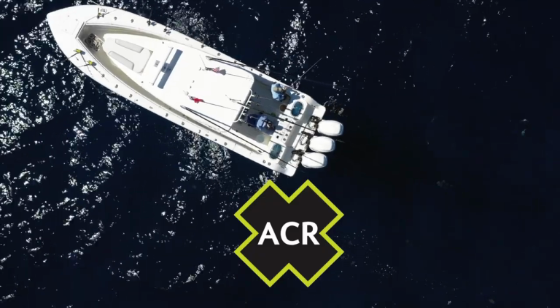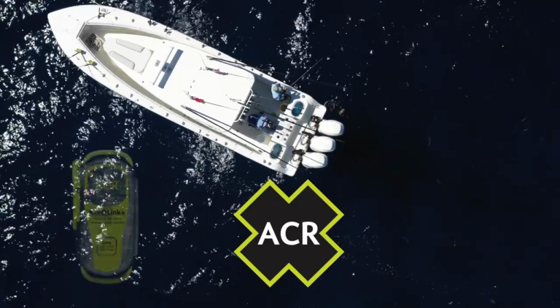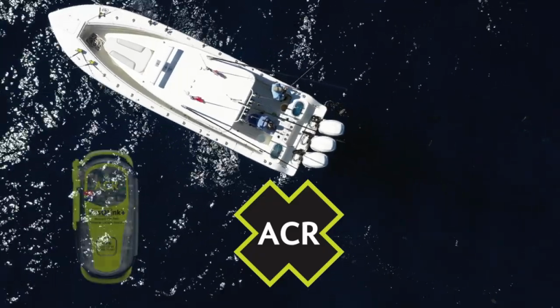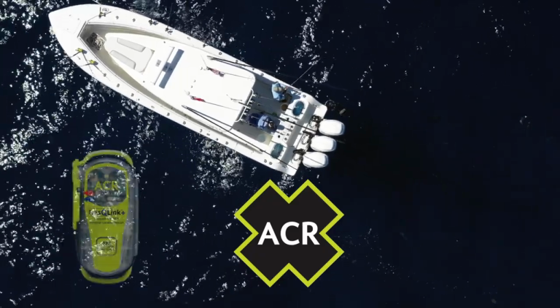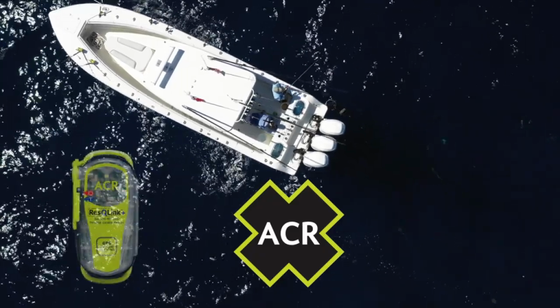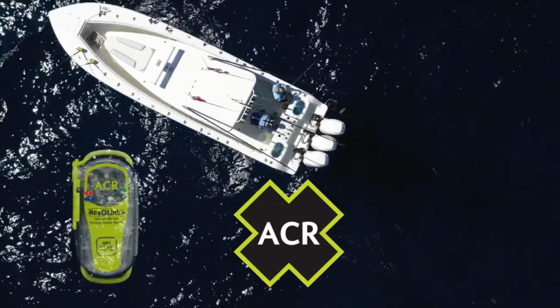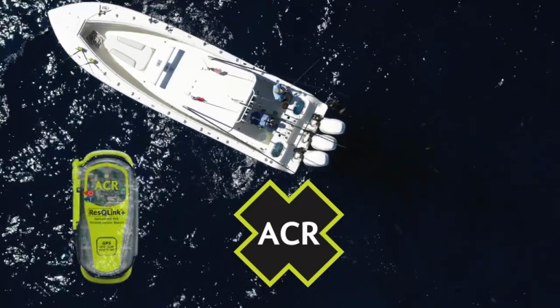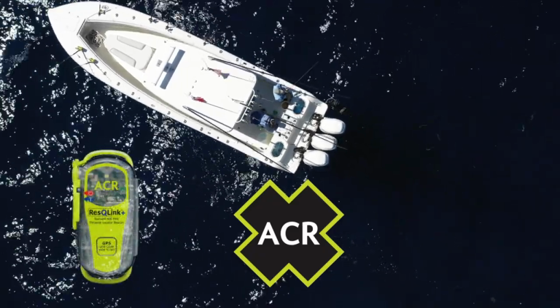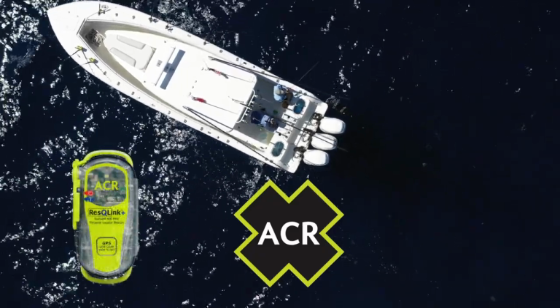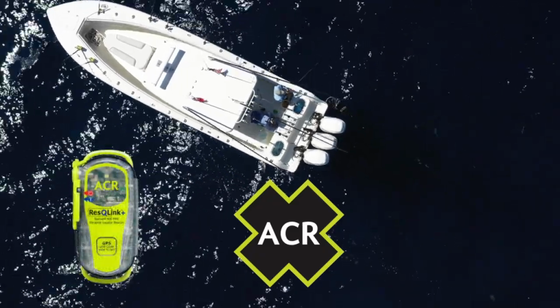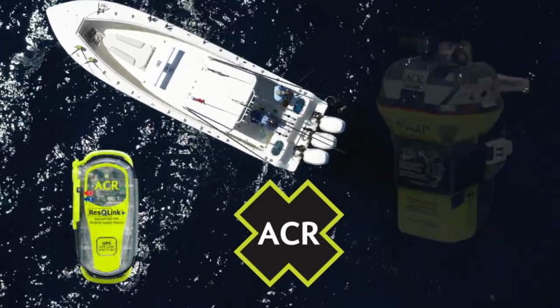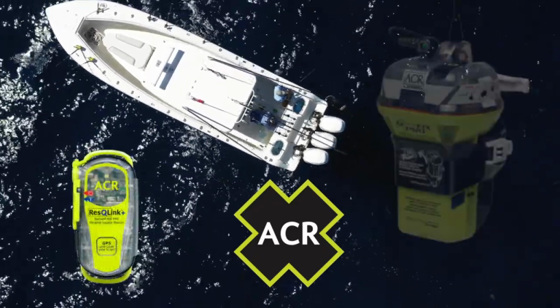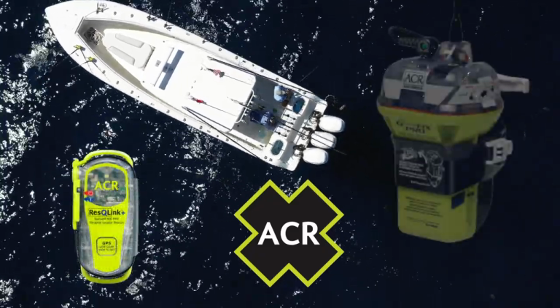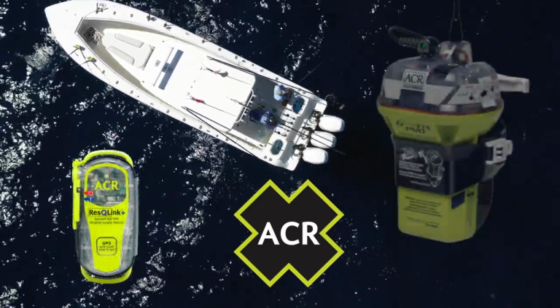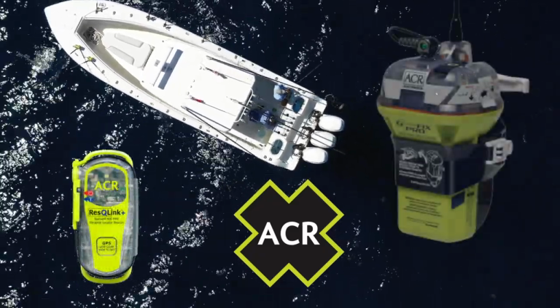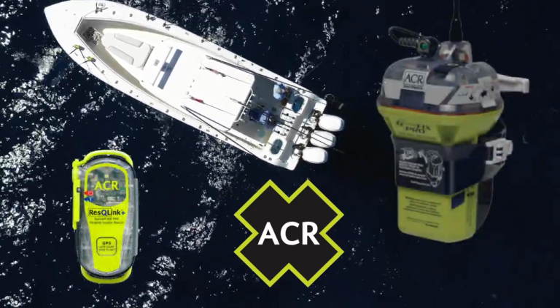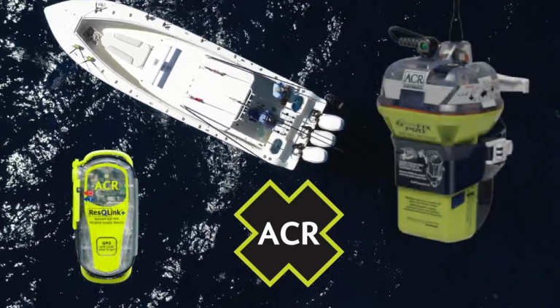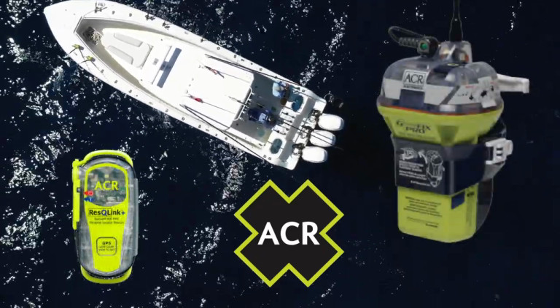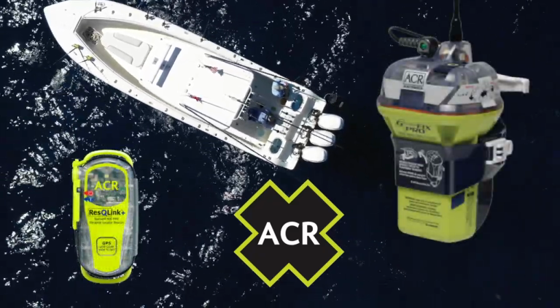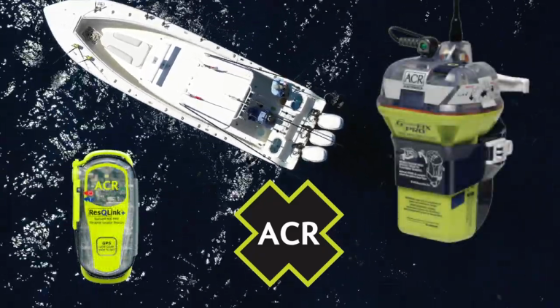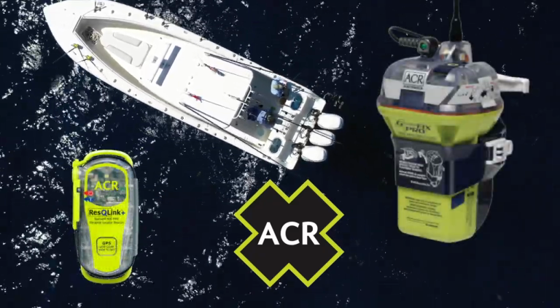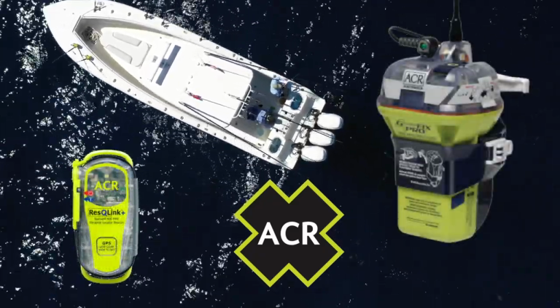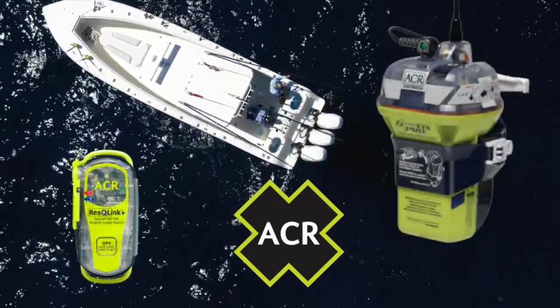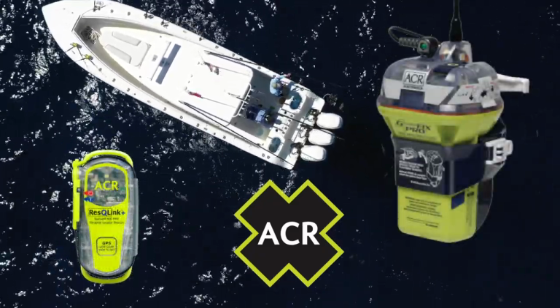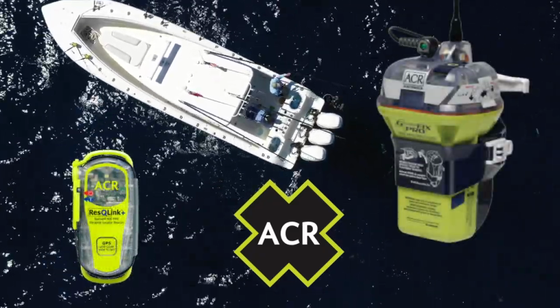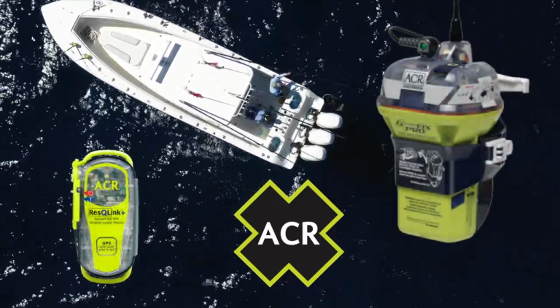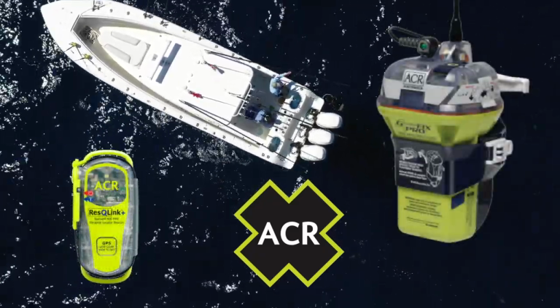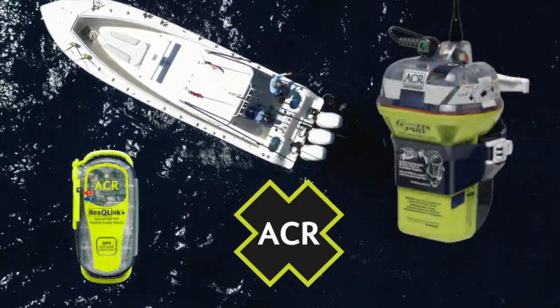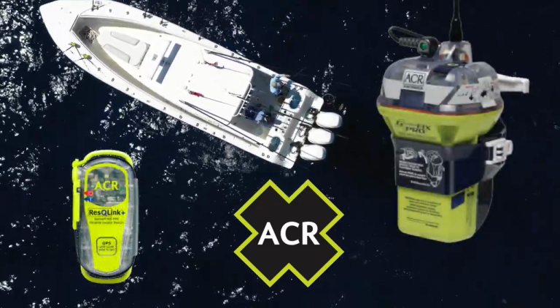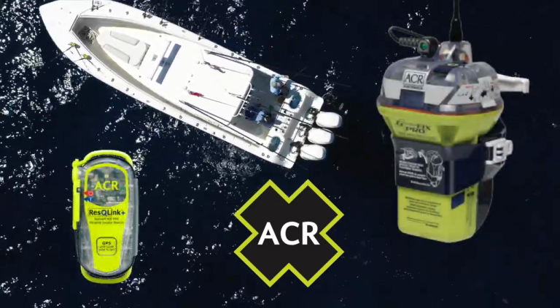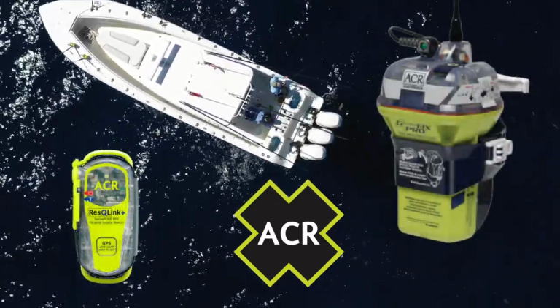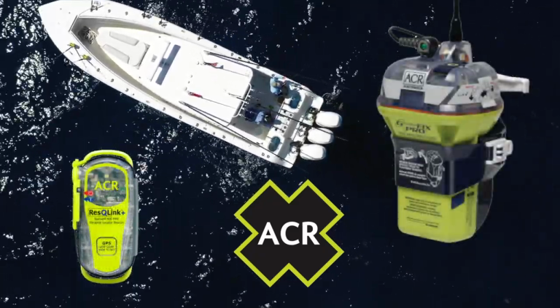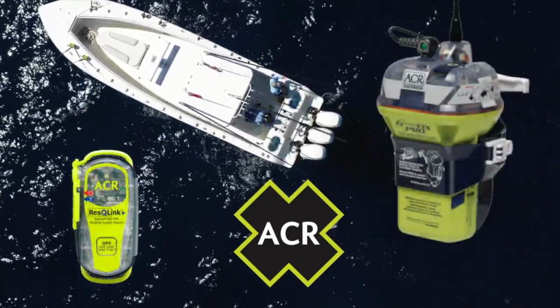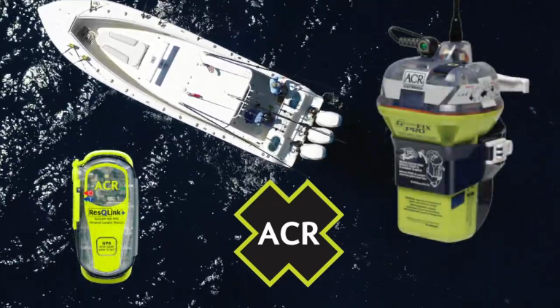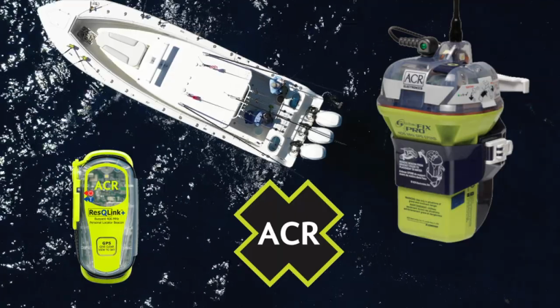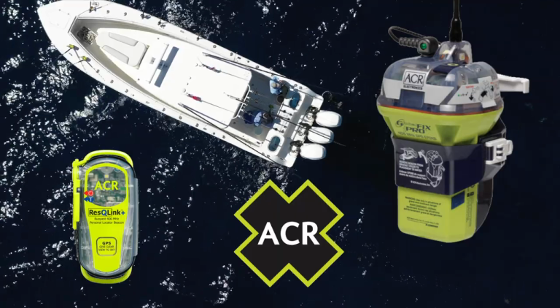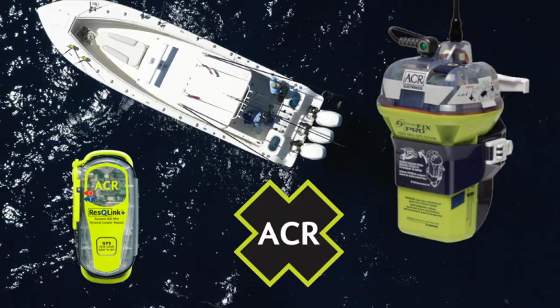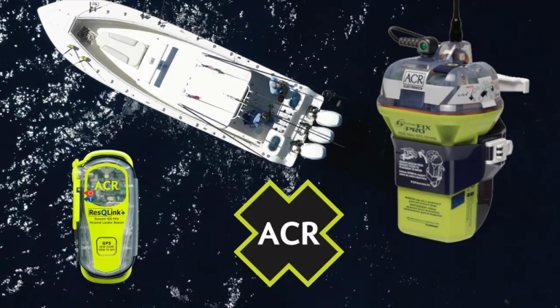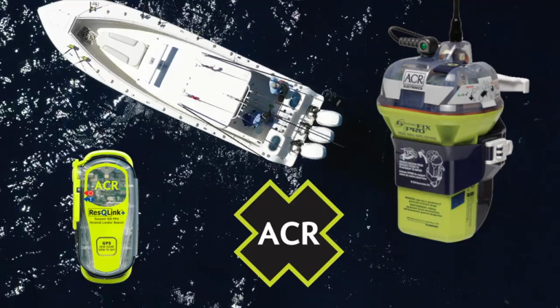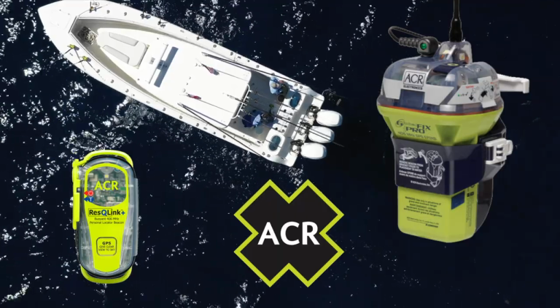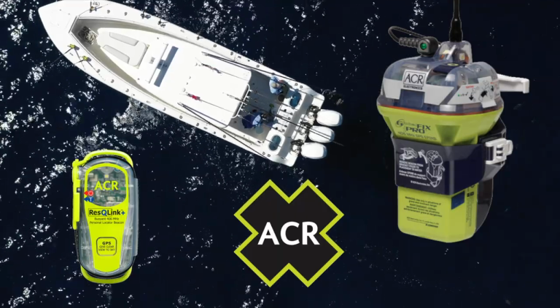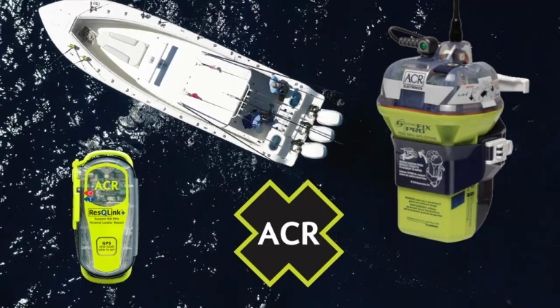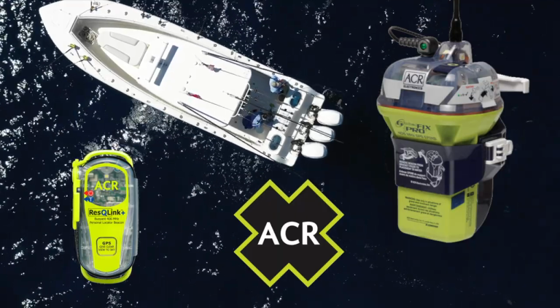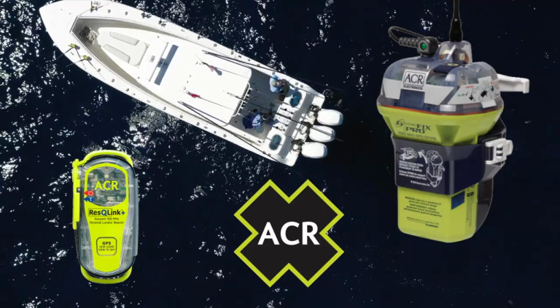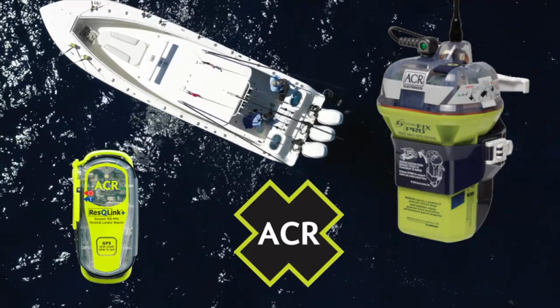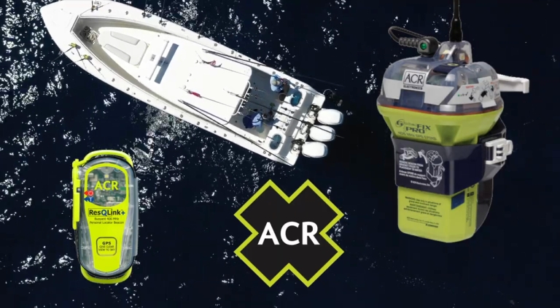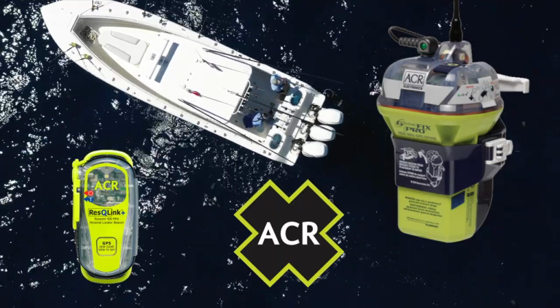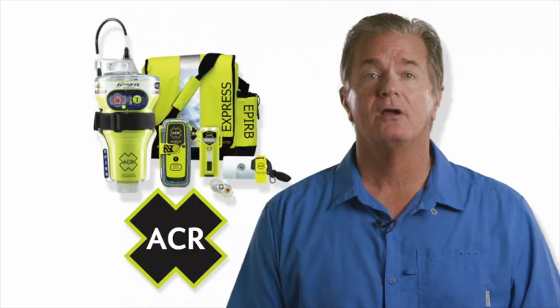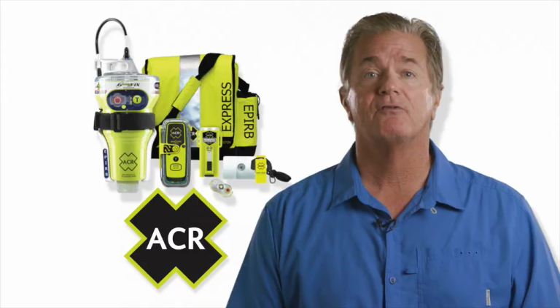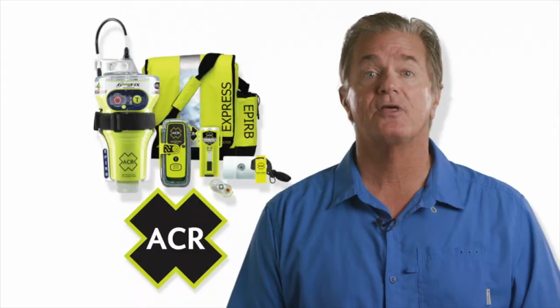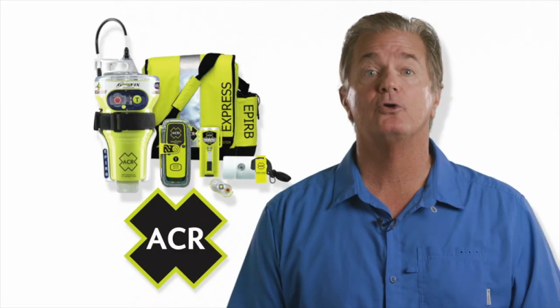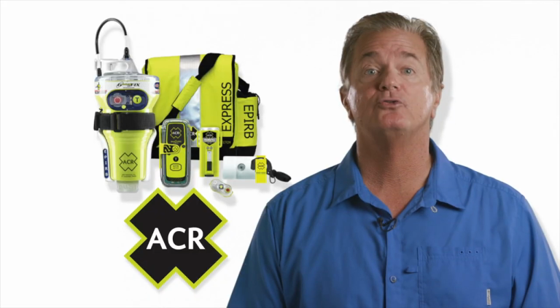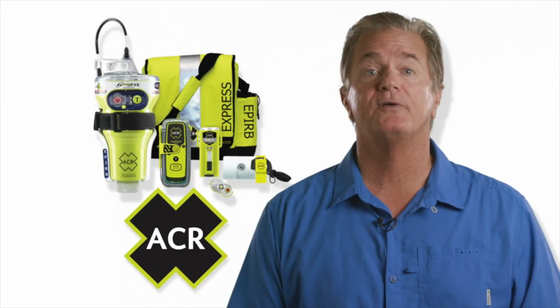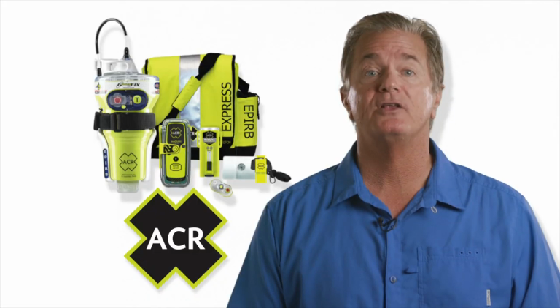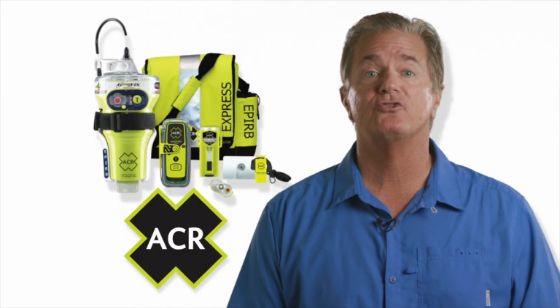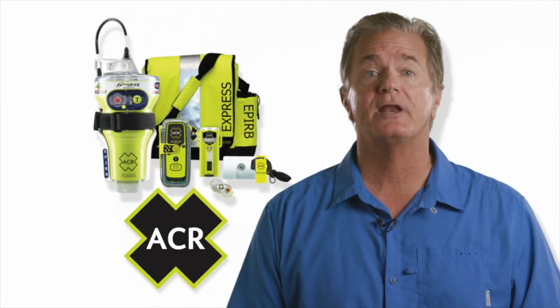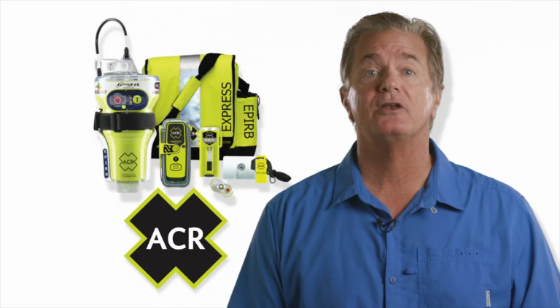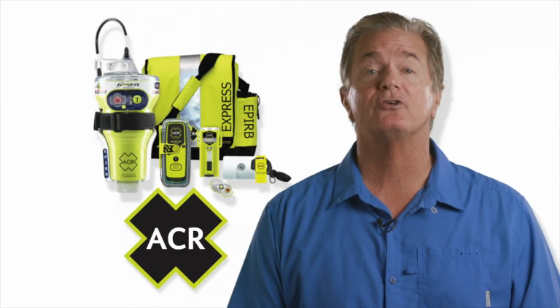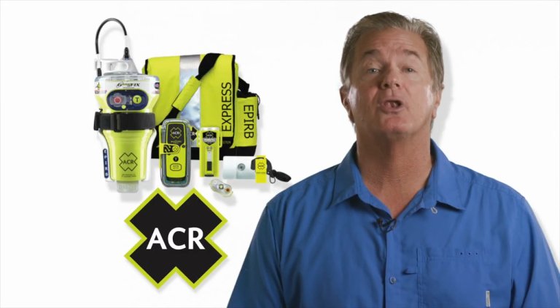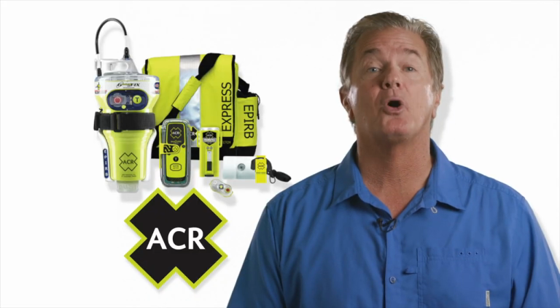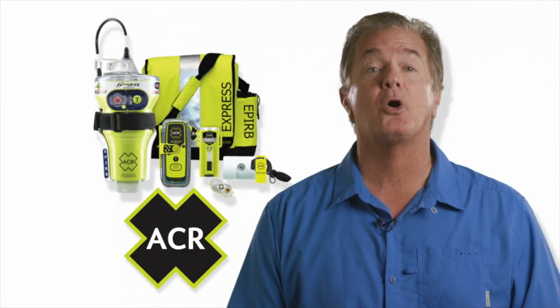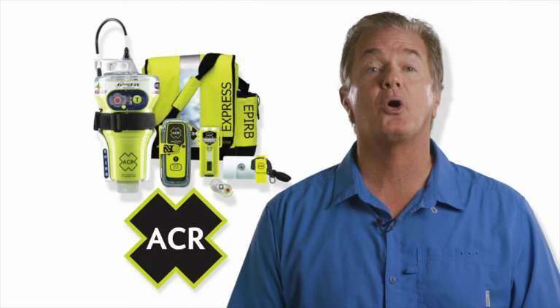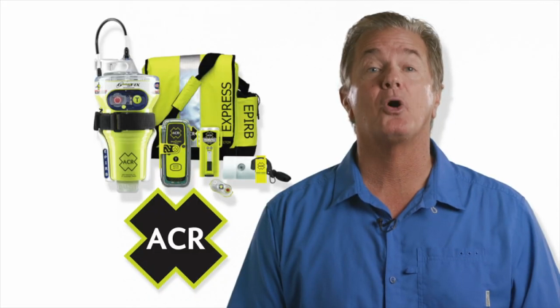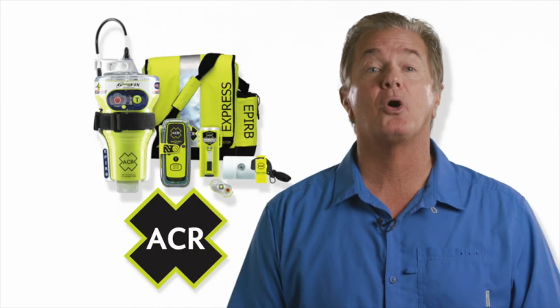OLUS is not a substitute for an EPIRB, but rather an excellent safety addition for those venturing into large bodies of water.